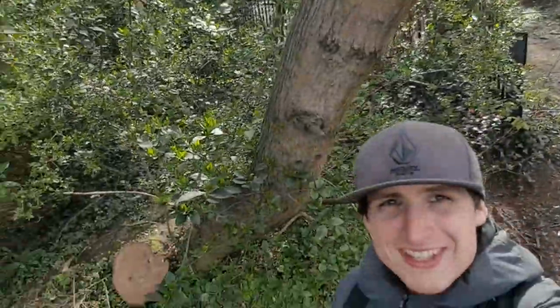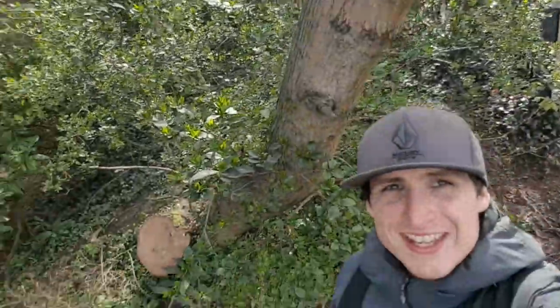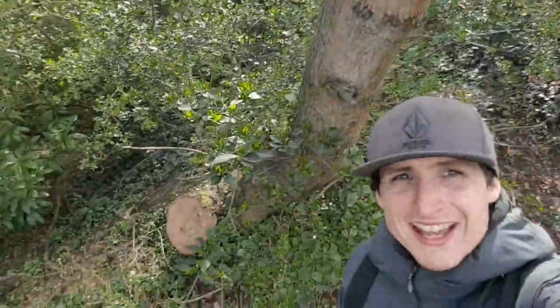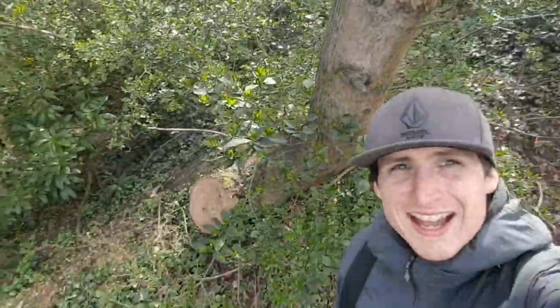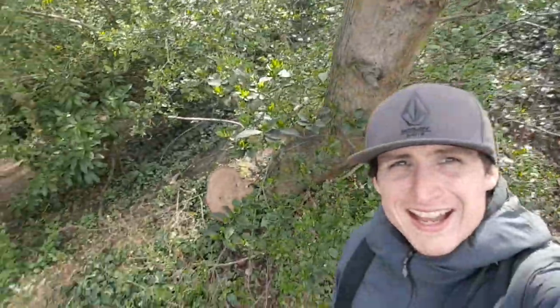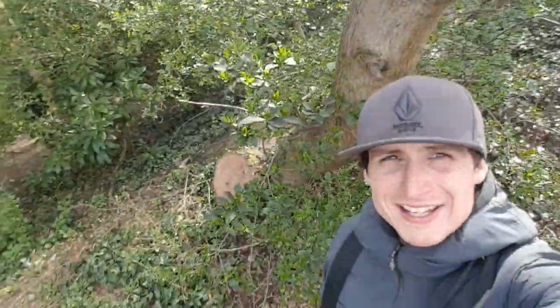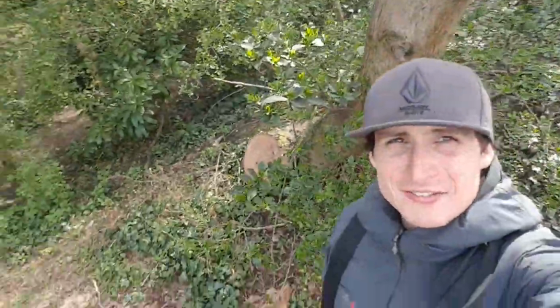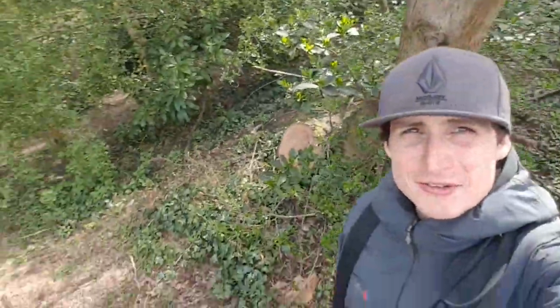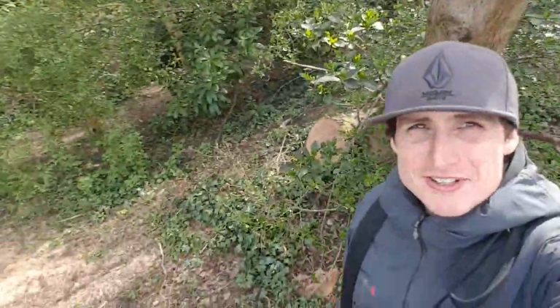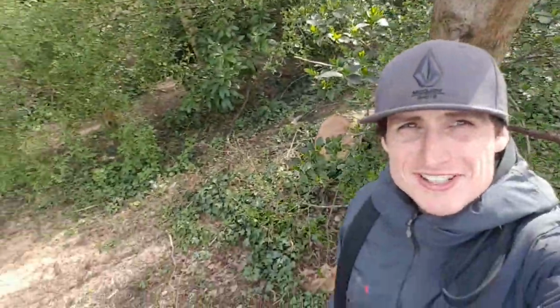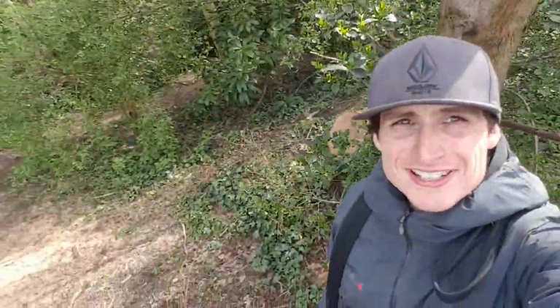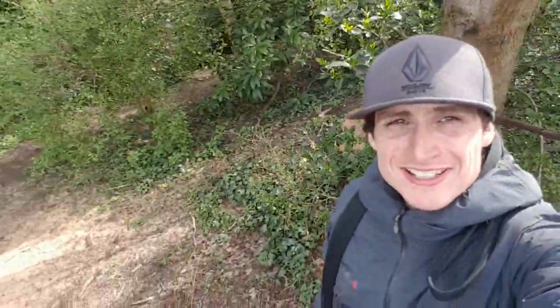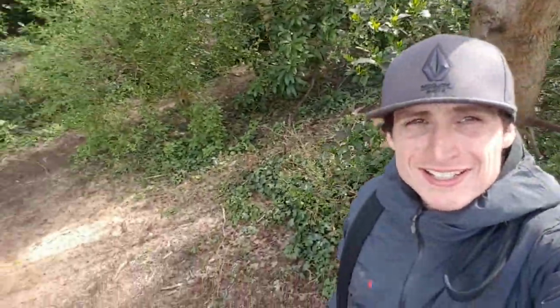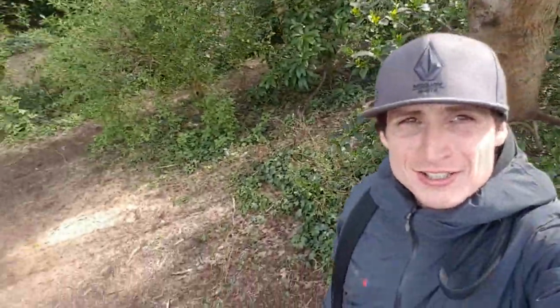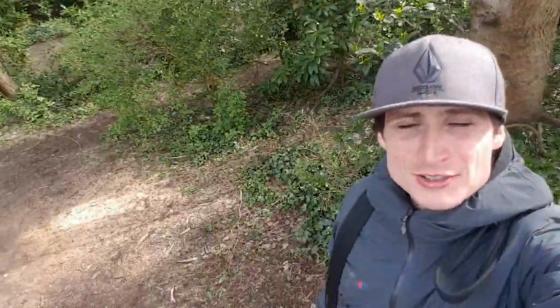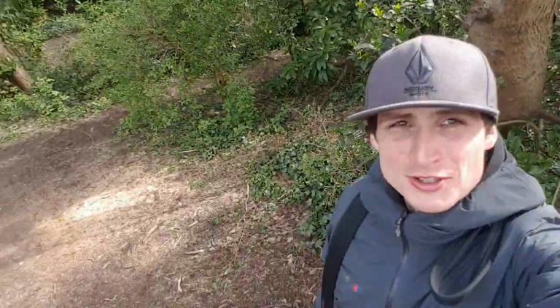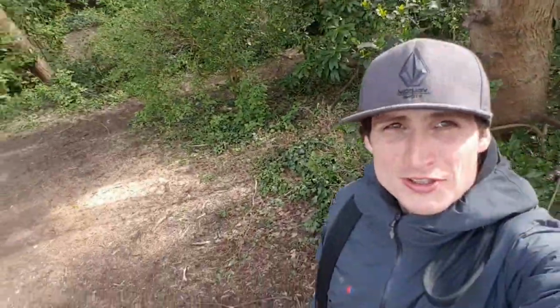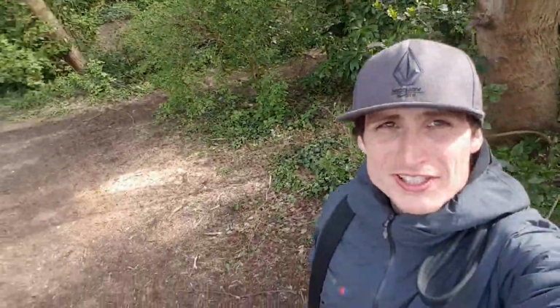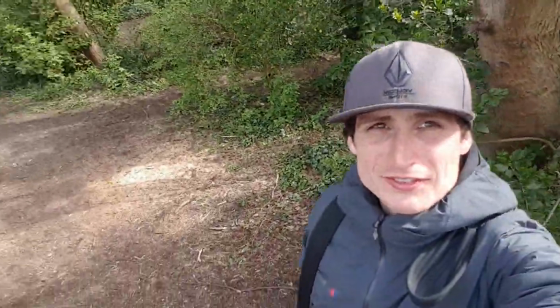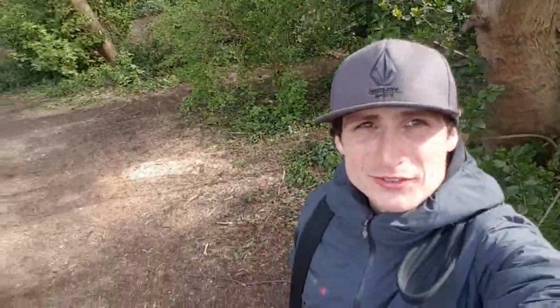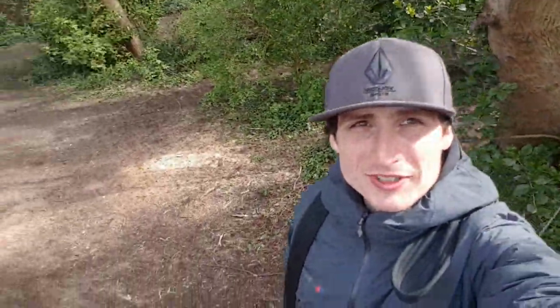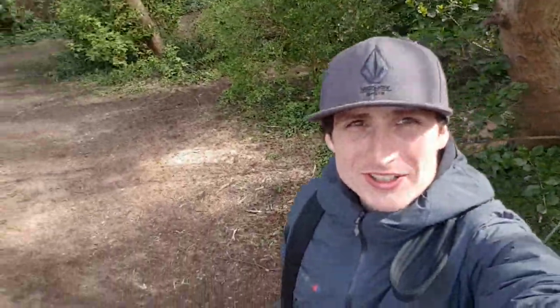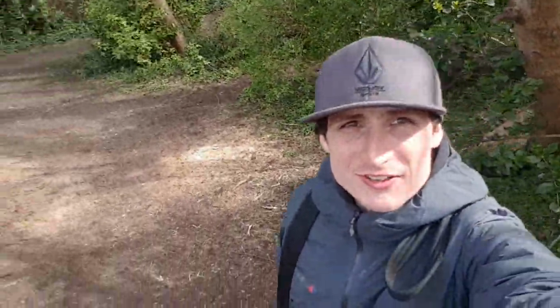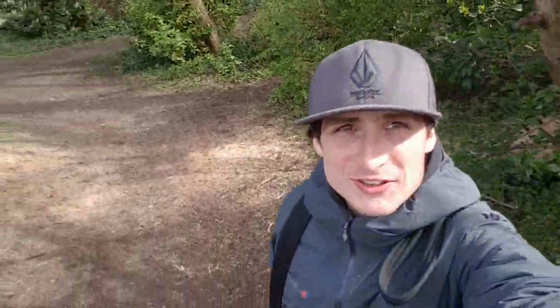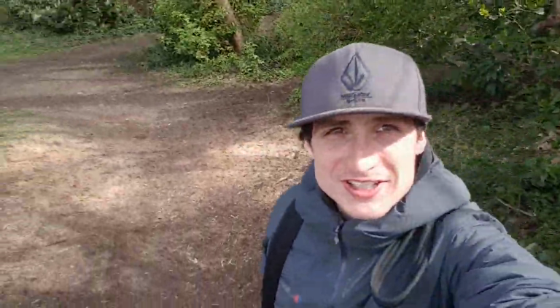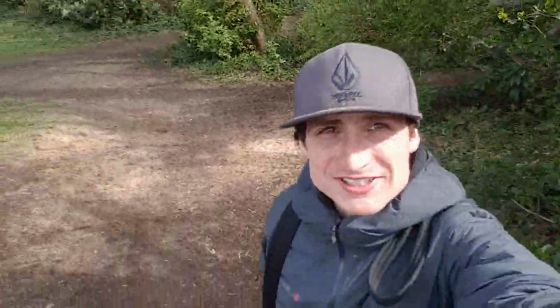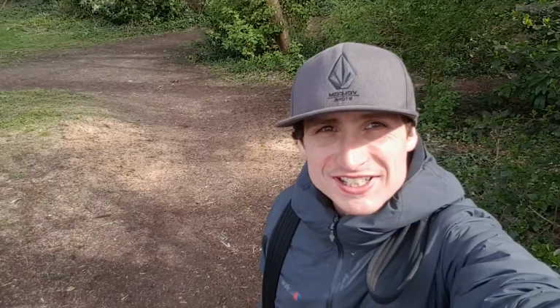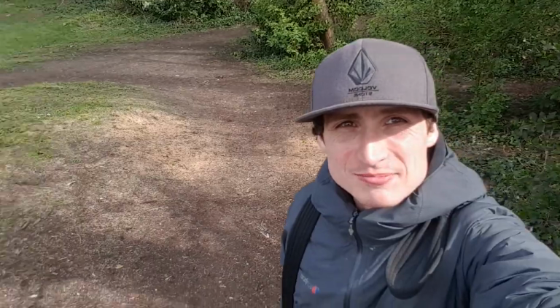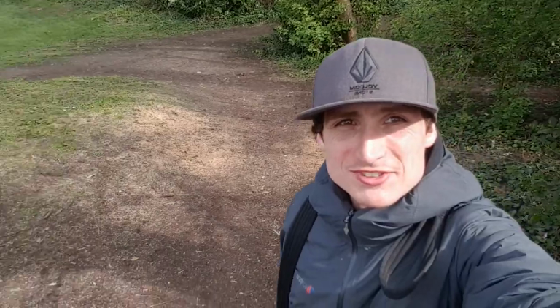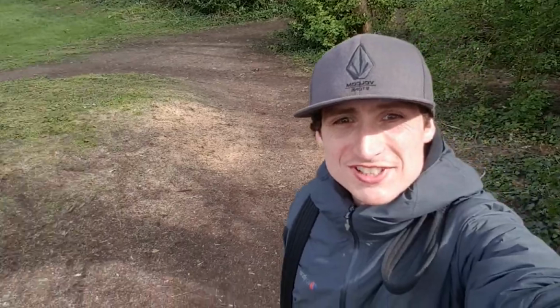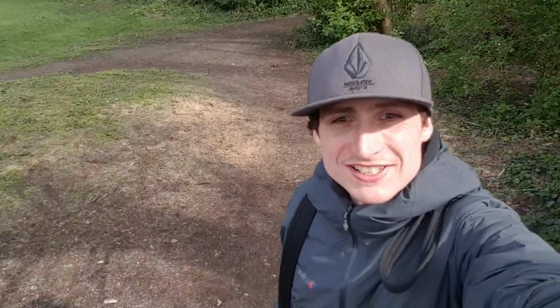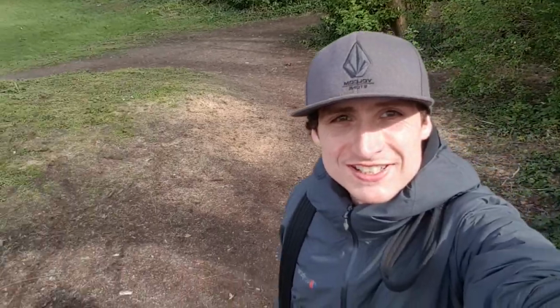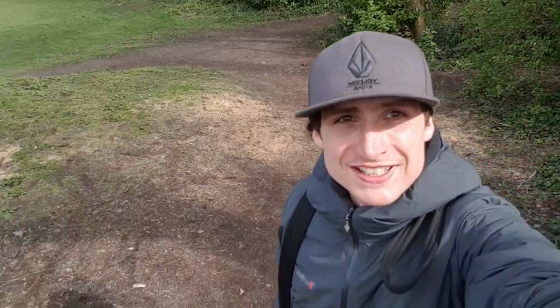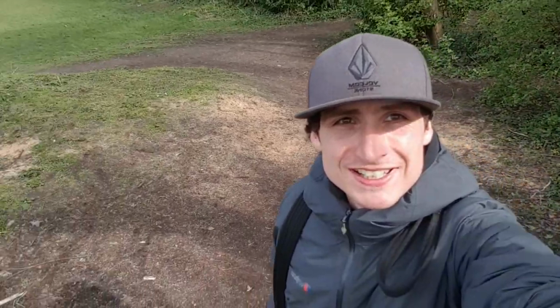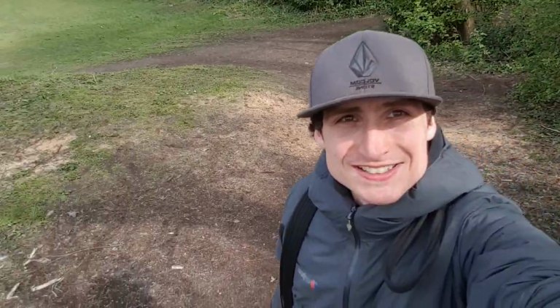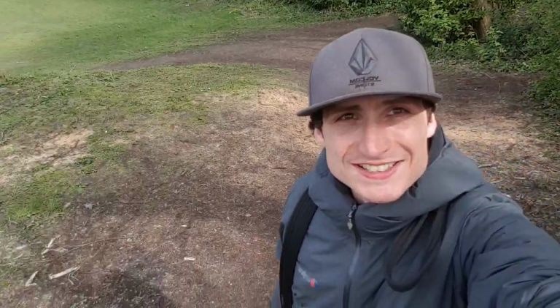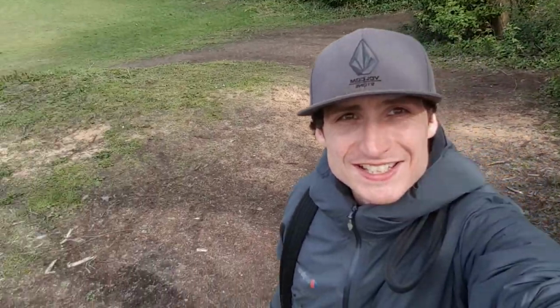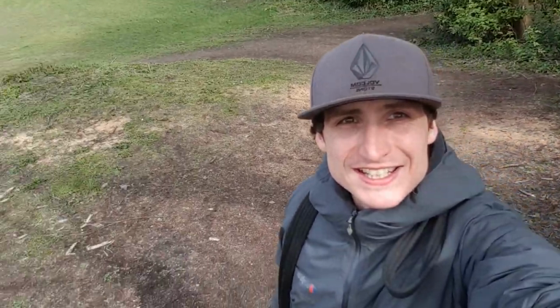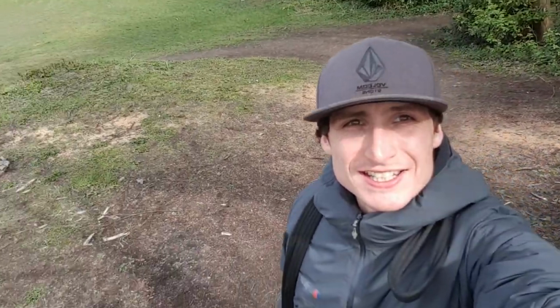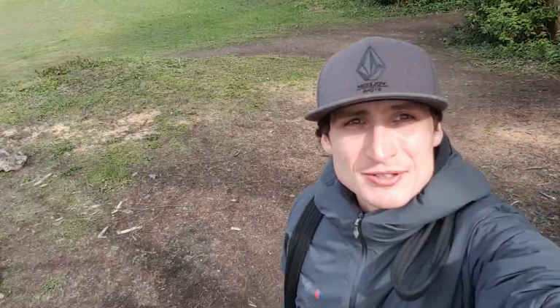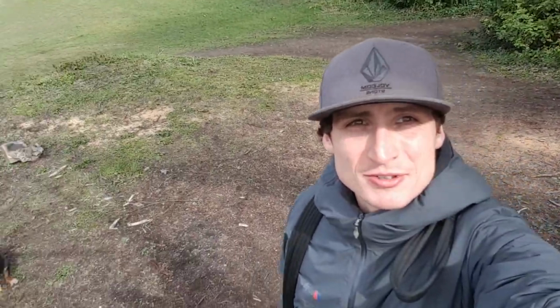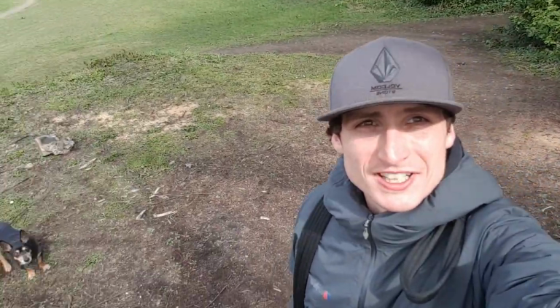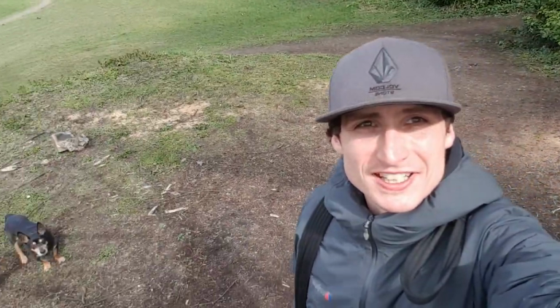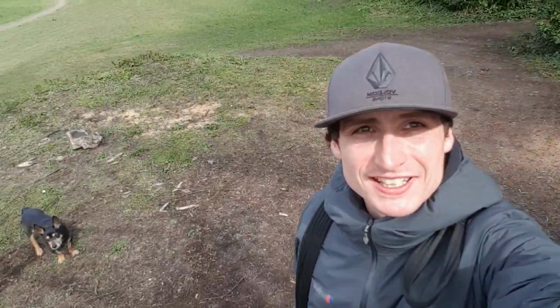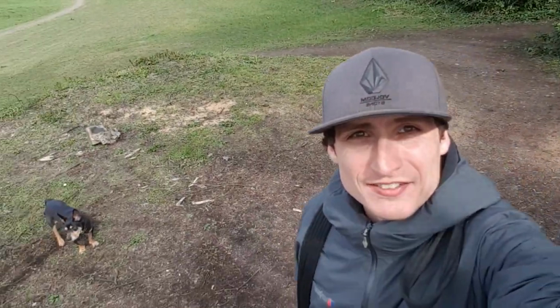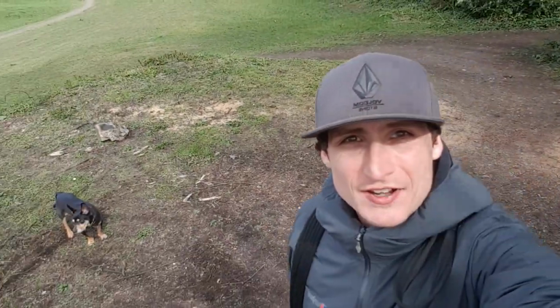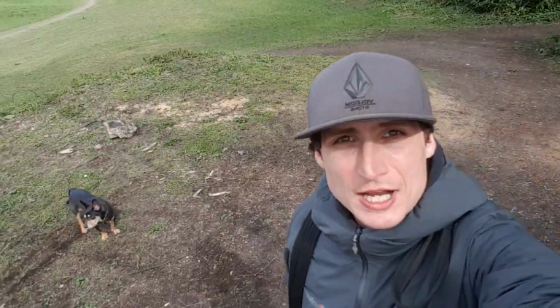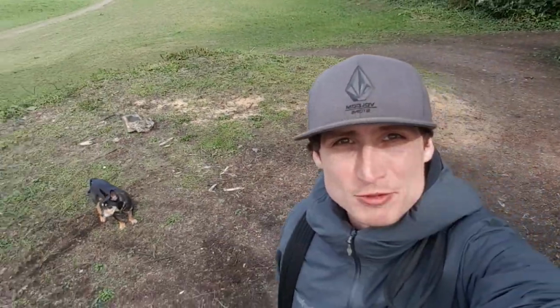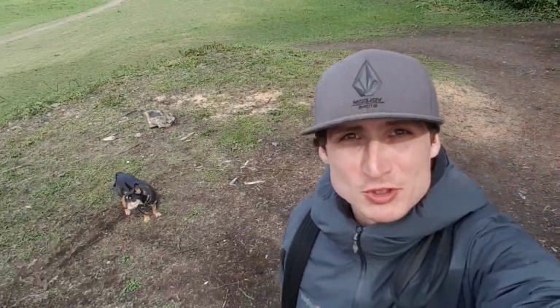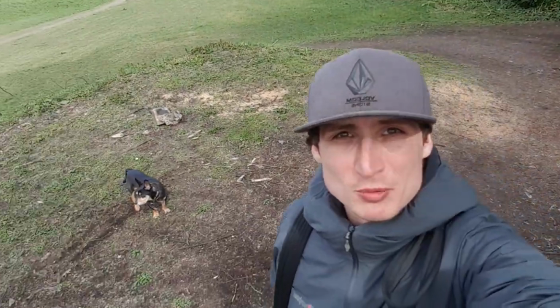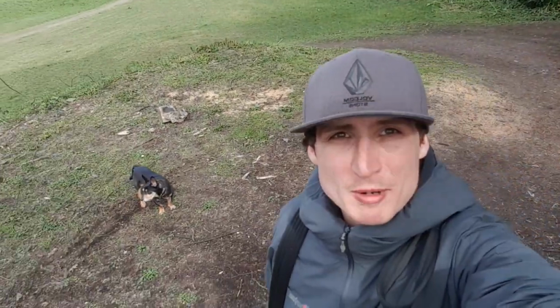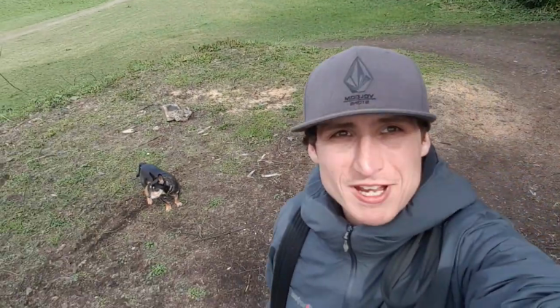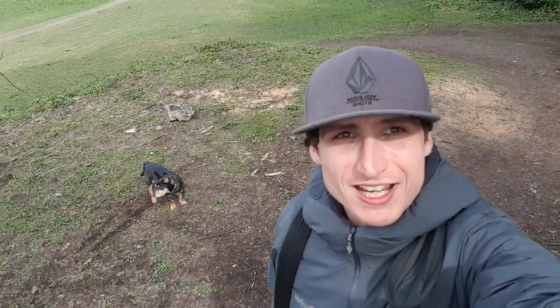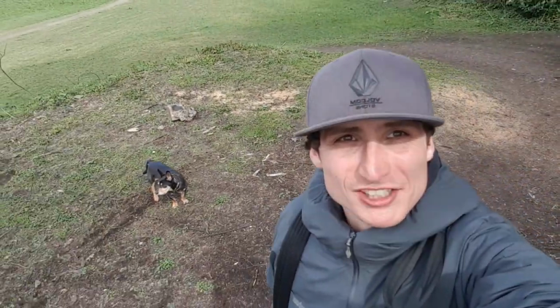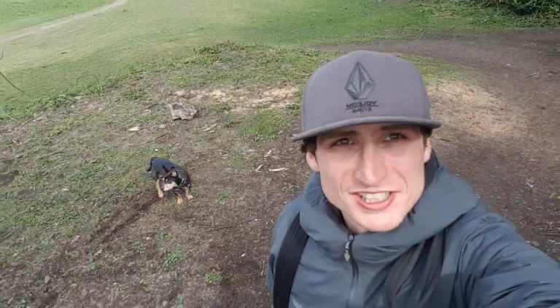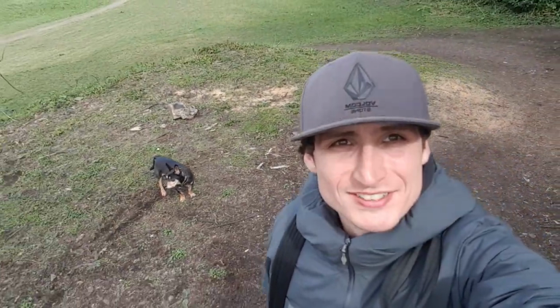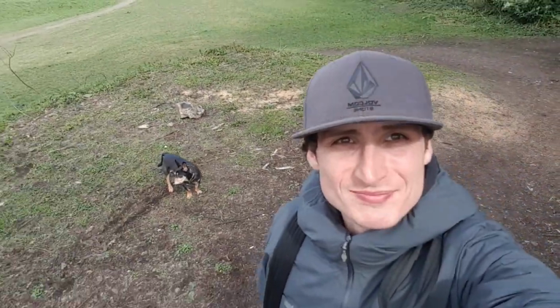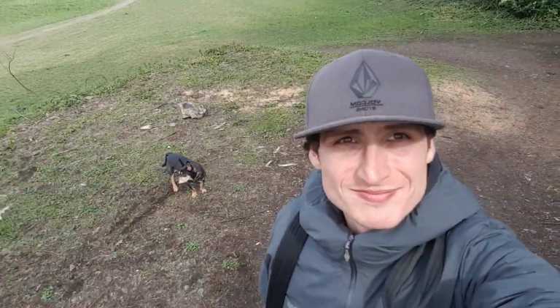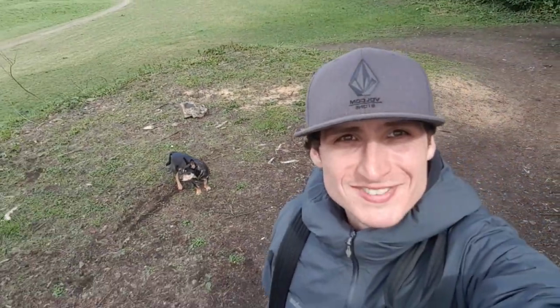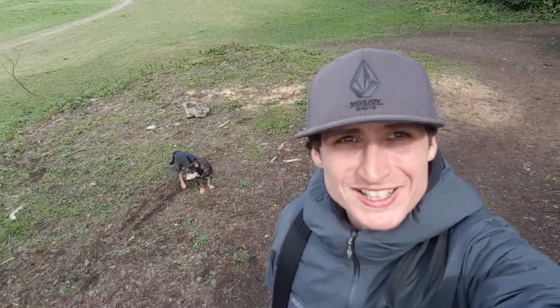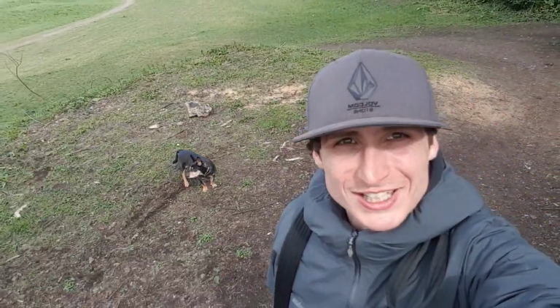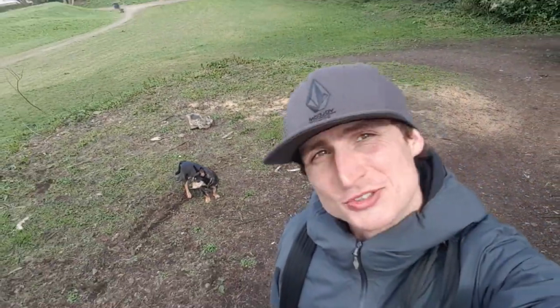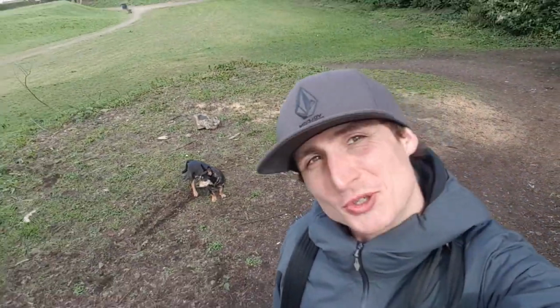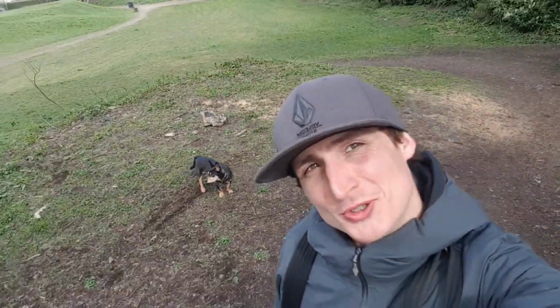Hi everyone, it's Gordon here from Learning to Landscapes. Today we're going to give Hapazome a bash. Let's go.